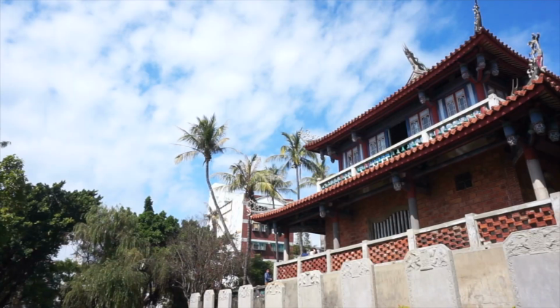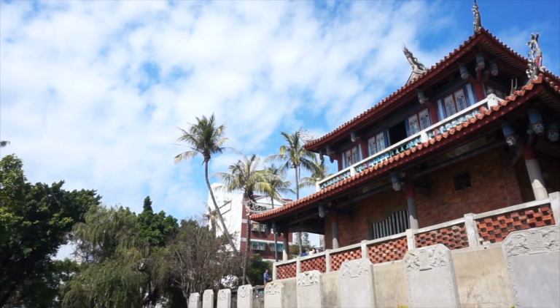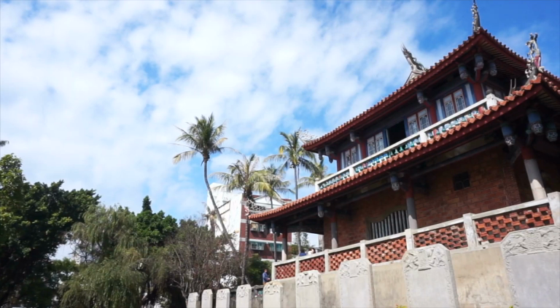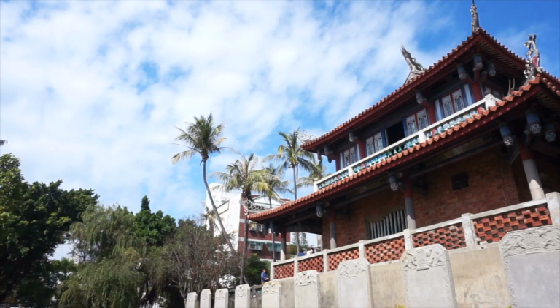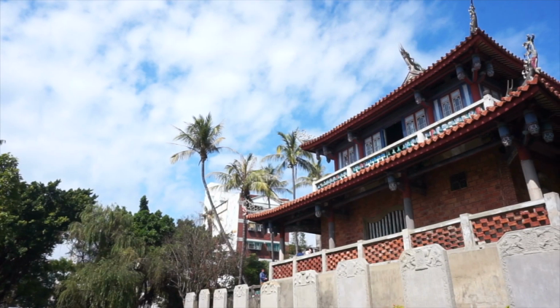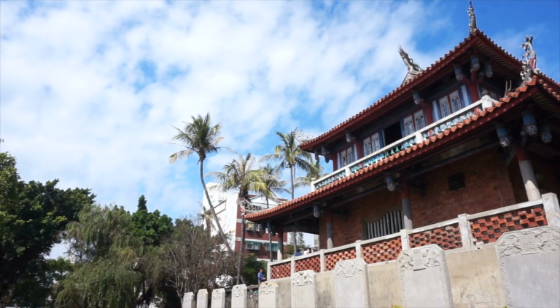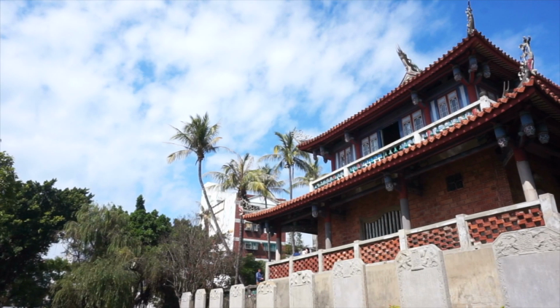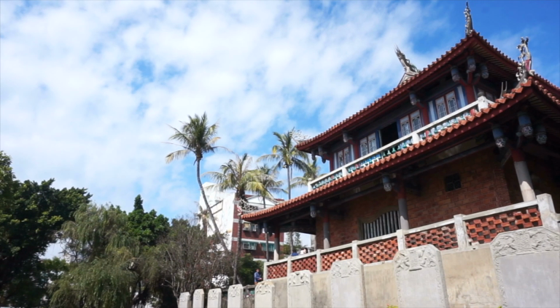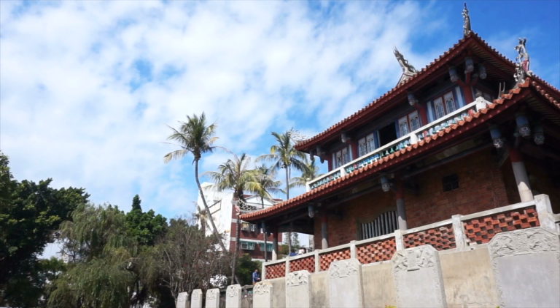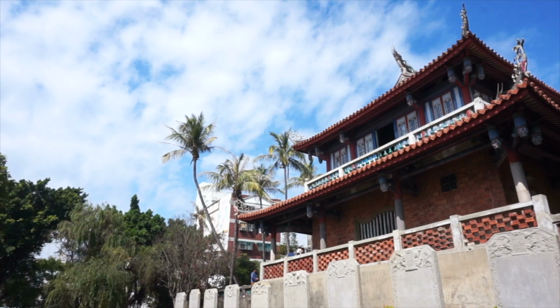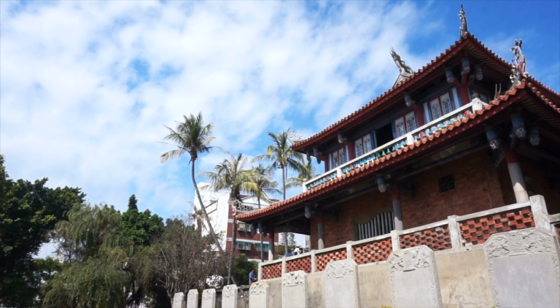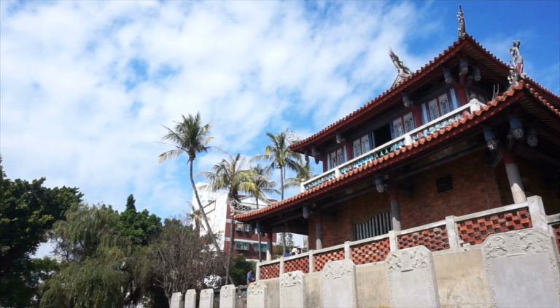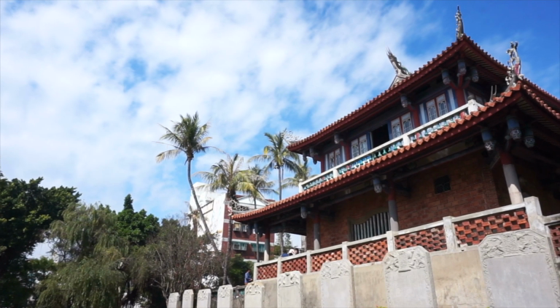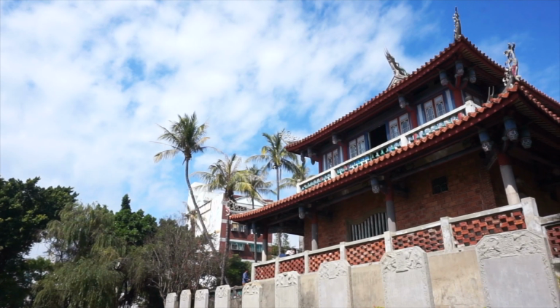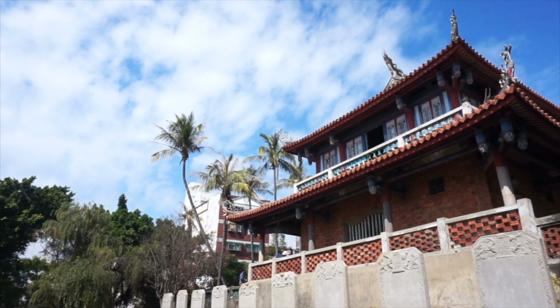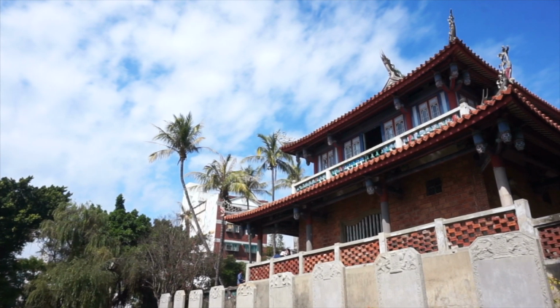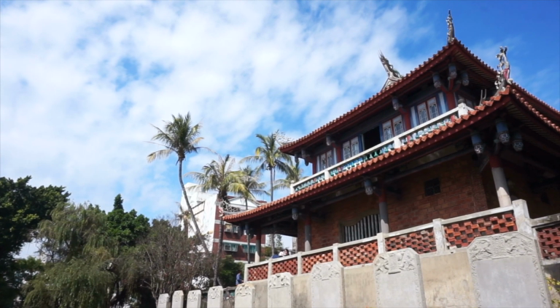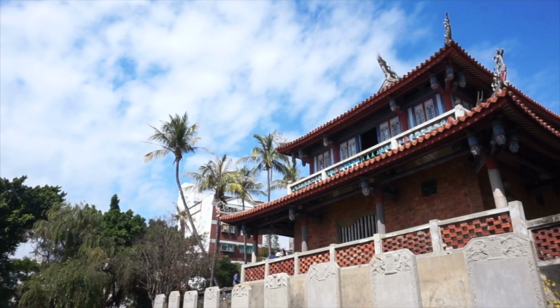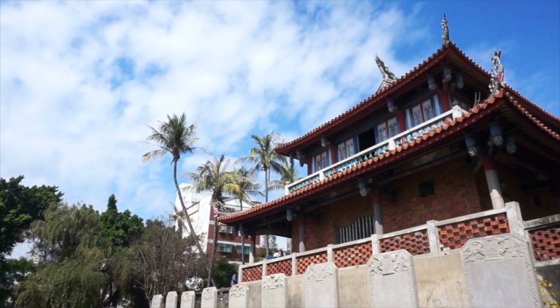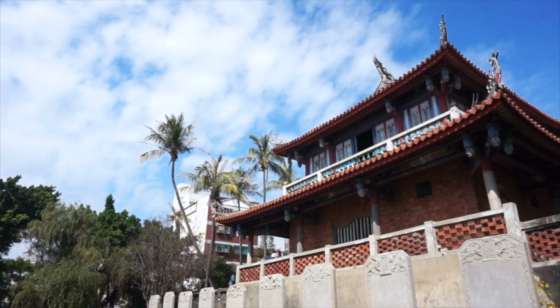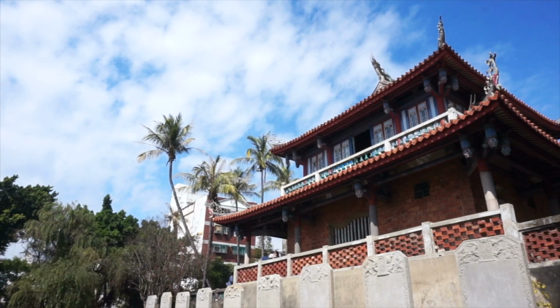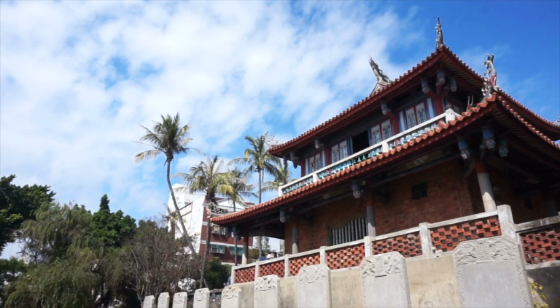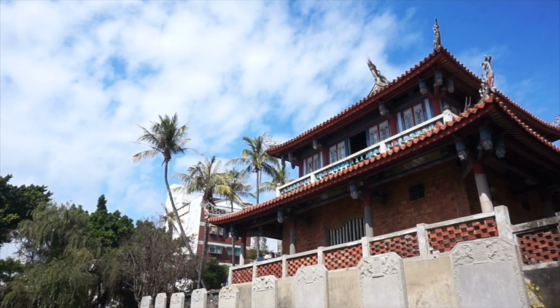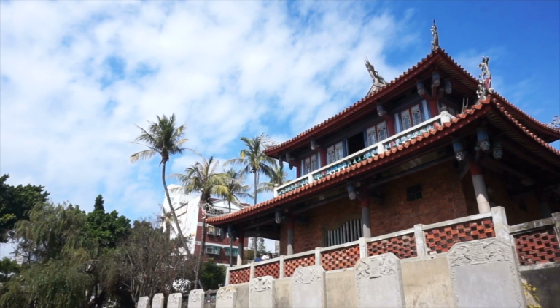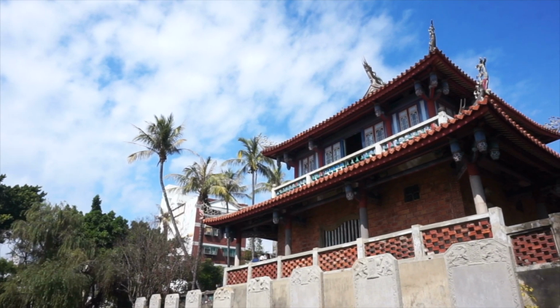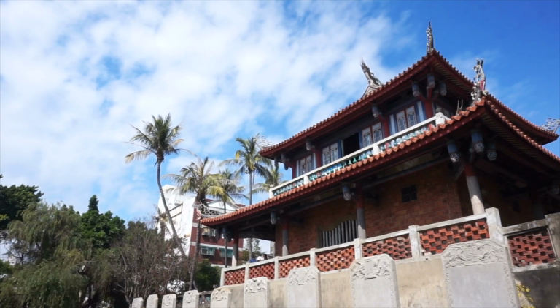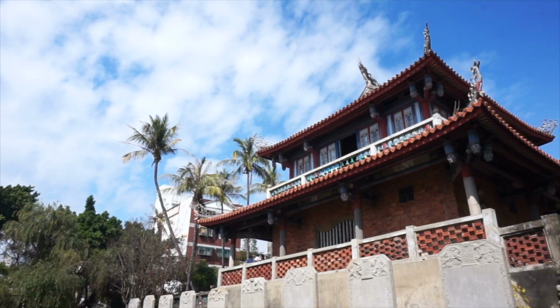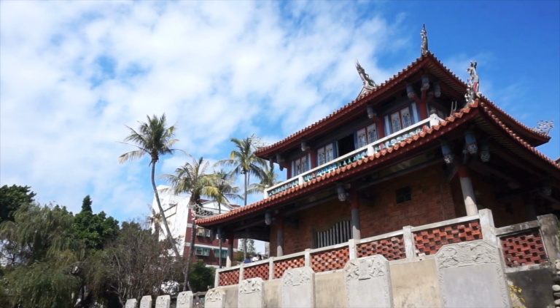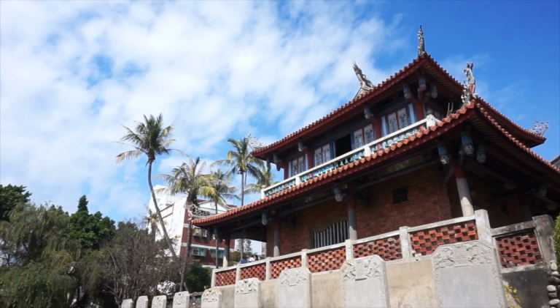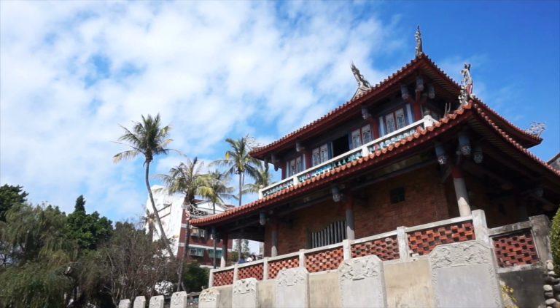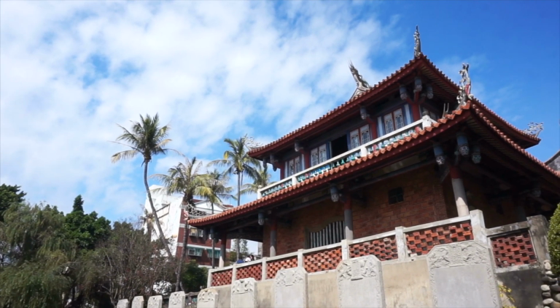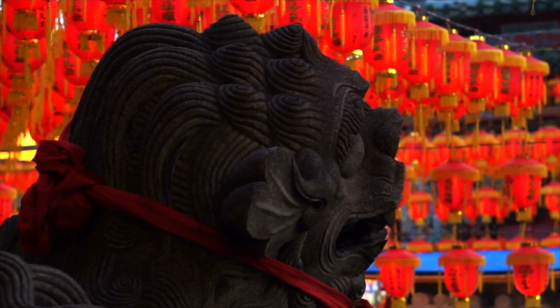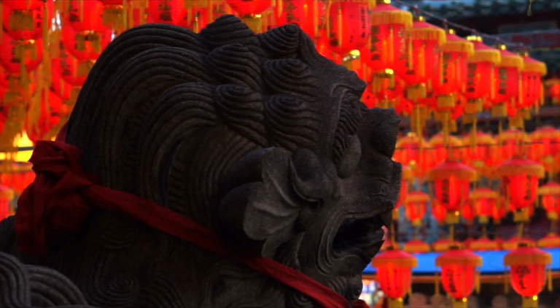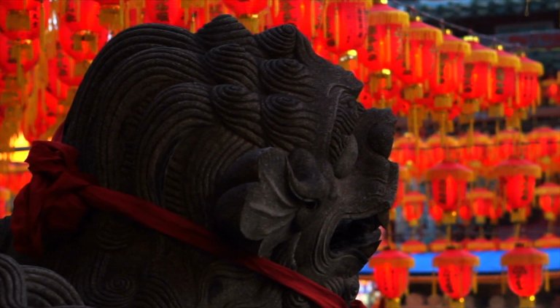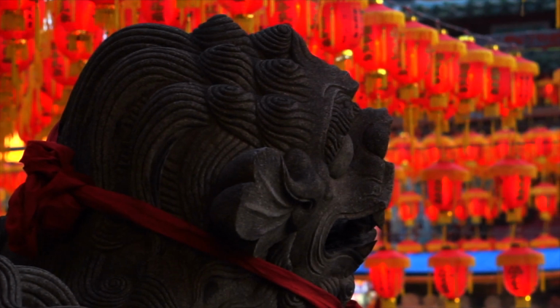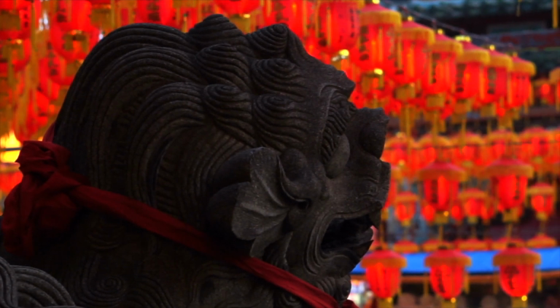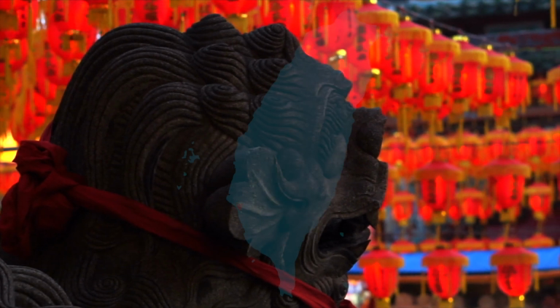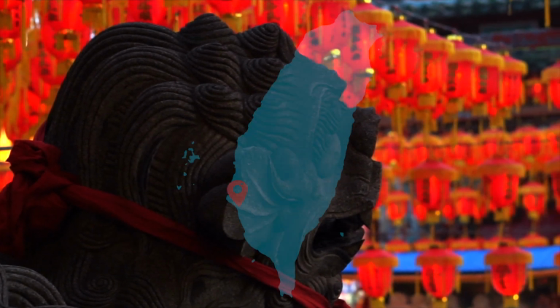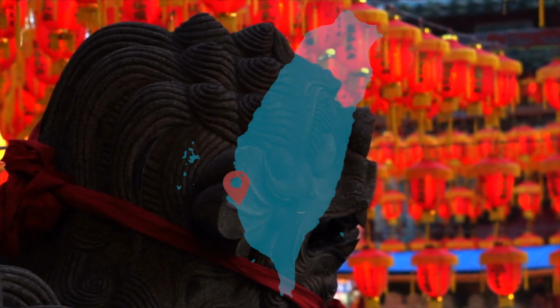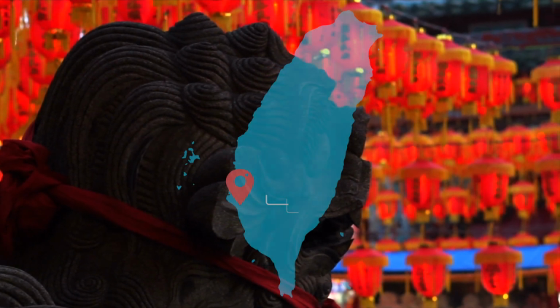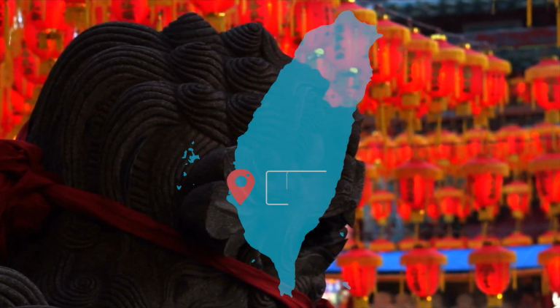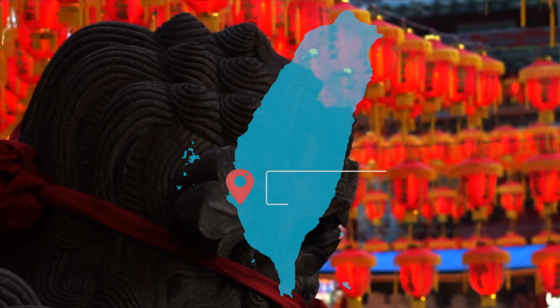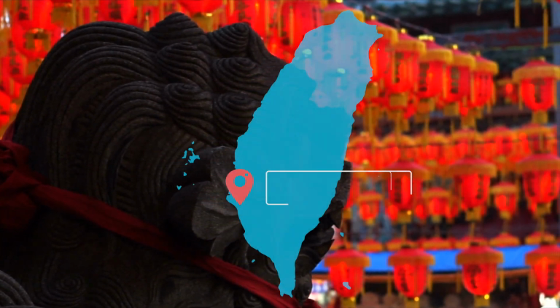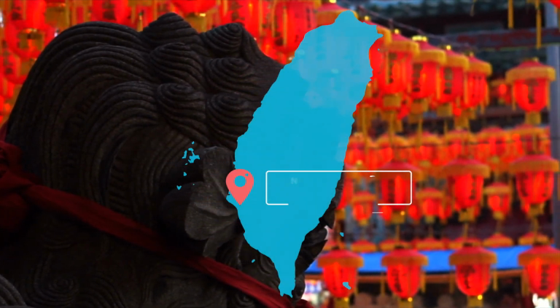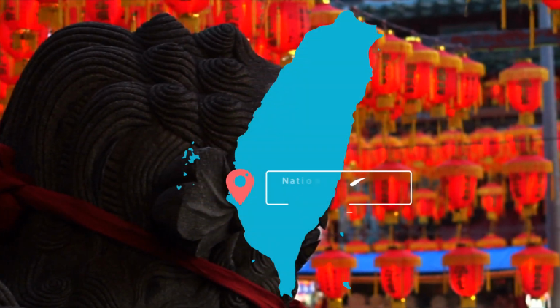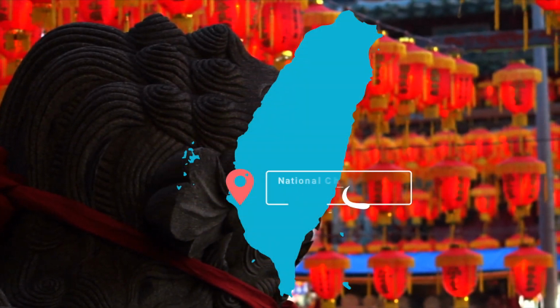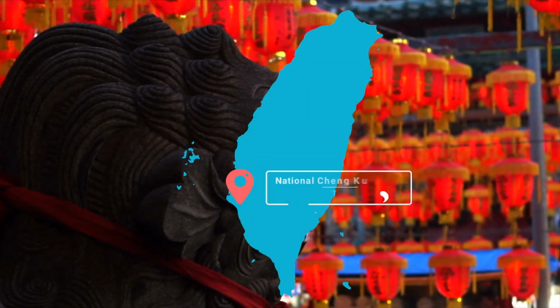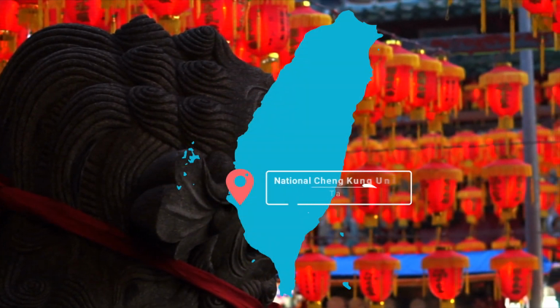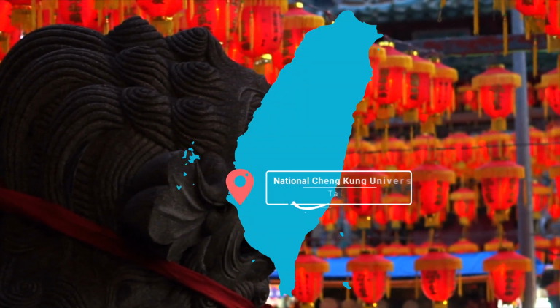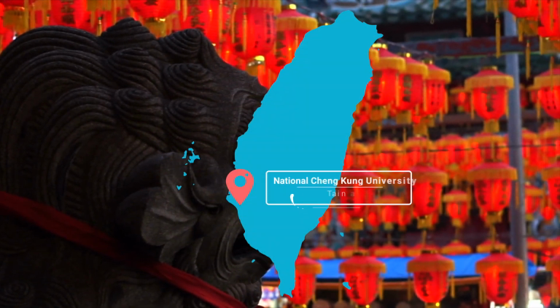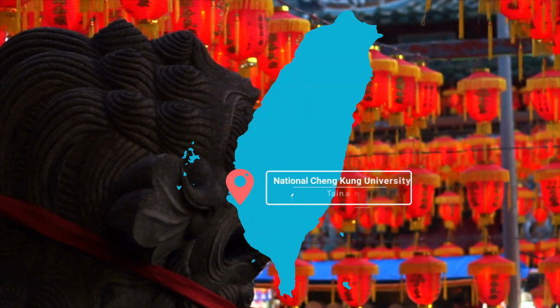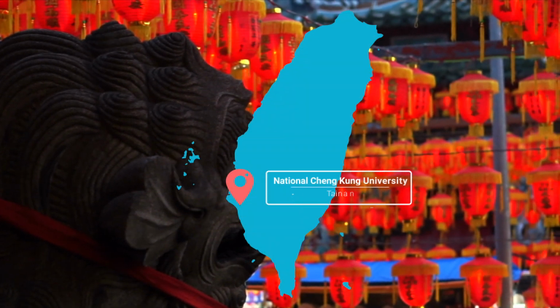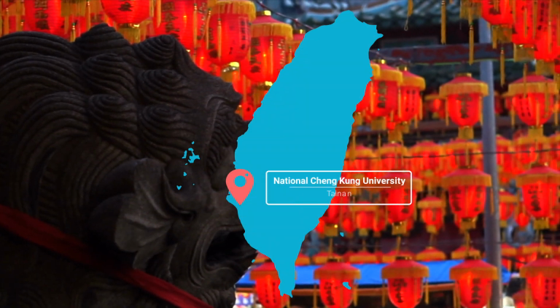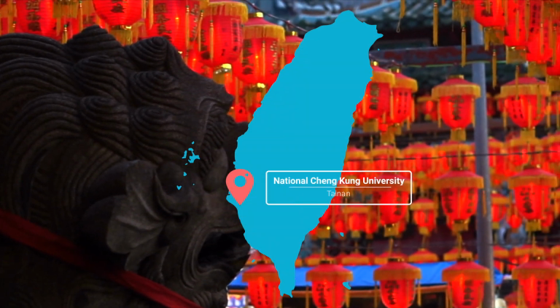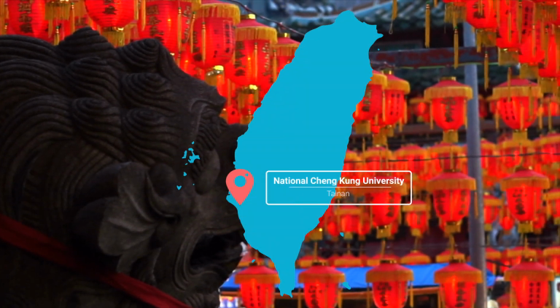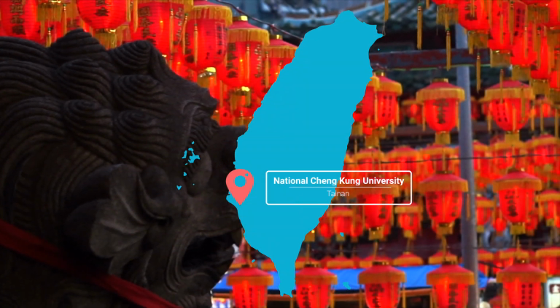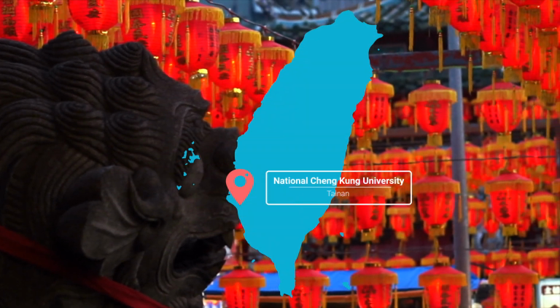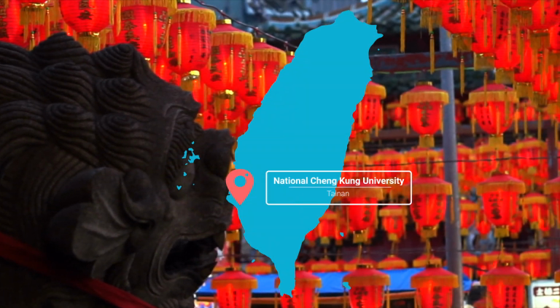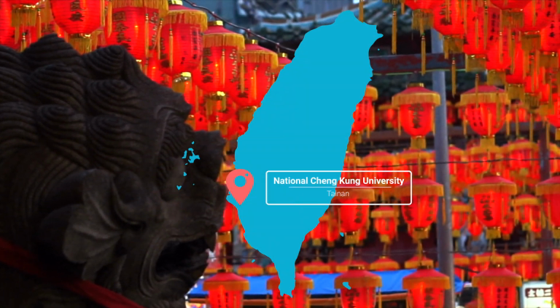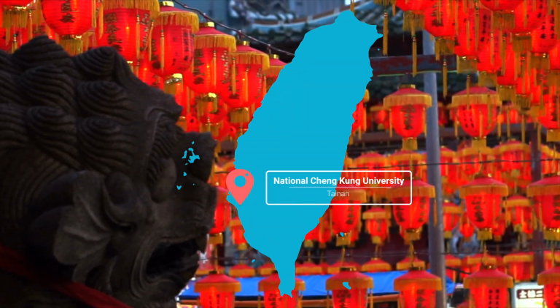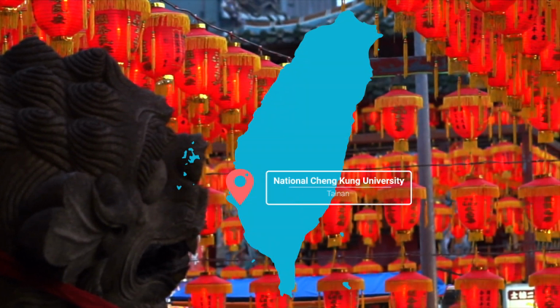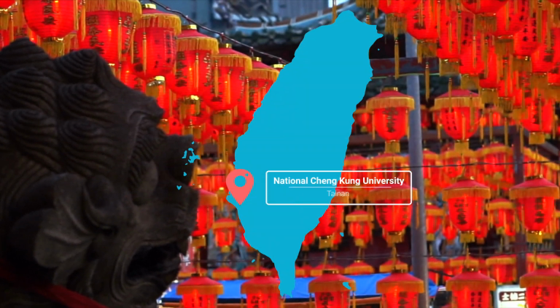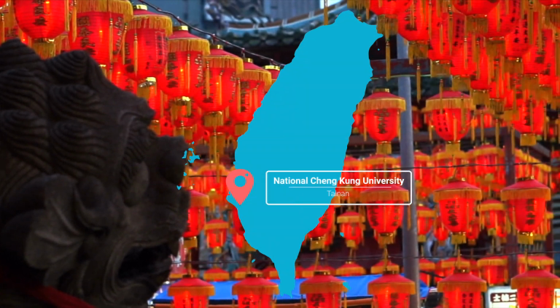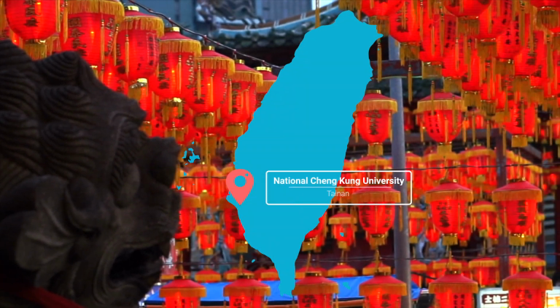And if you'd like to go to the island, study at the National Cheng Kung University in Tainan, in southern Taiwan, to get your dual degree.